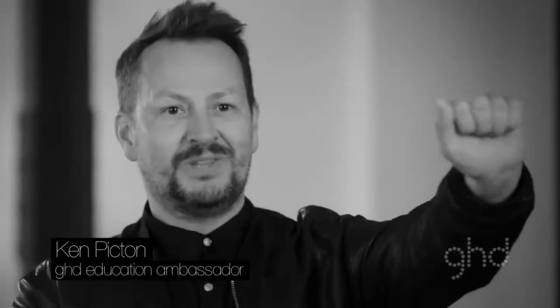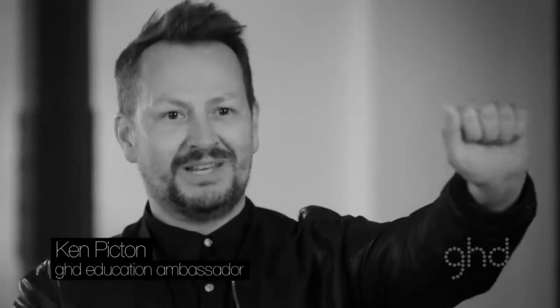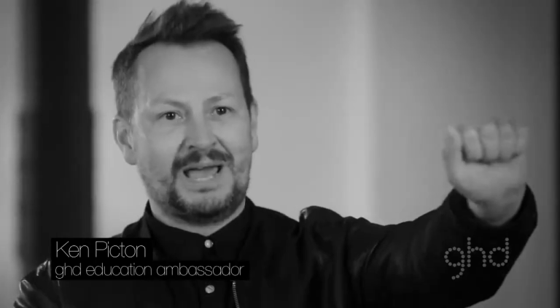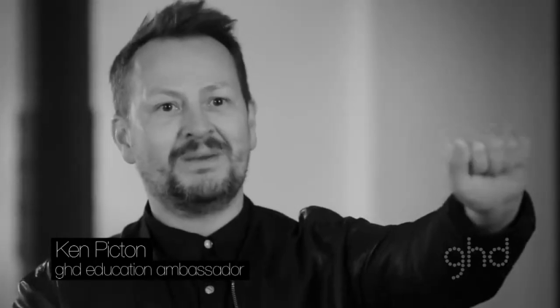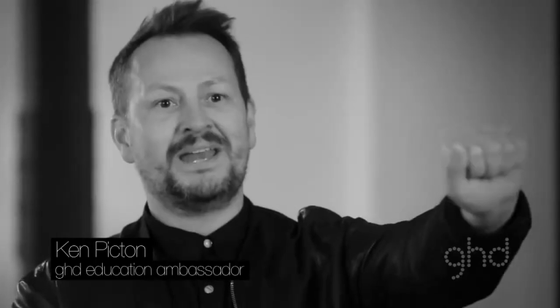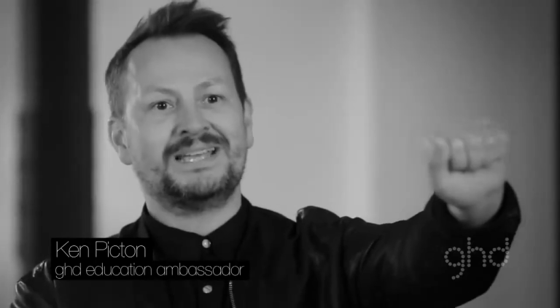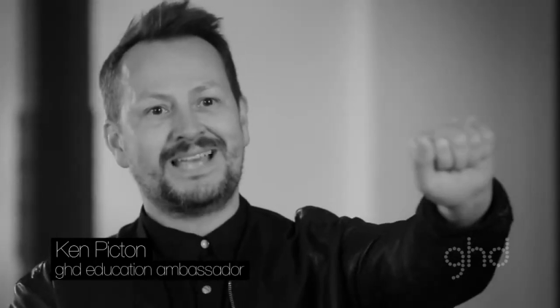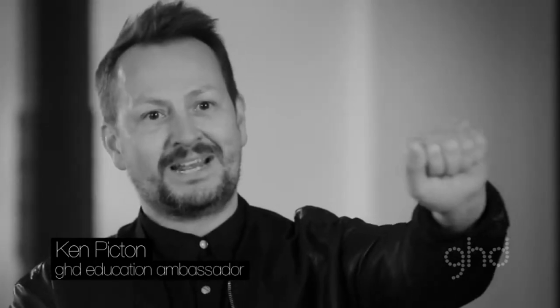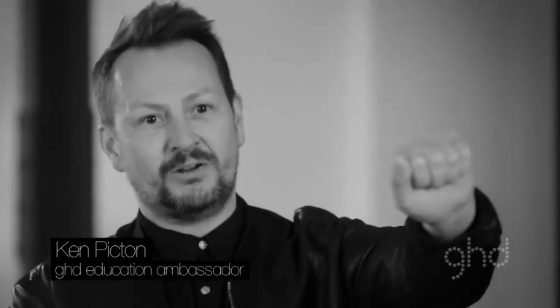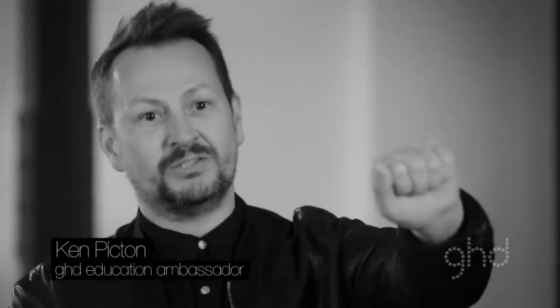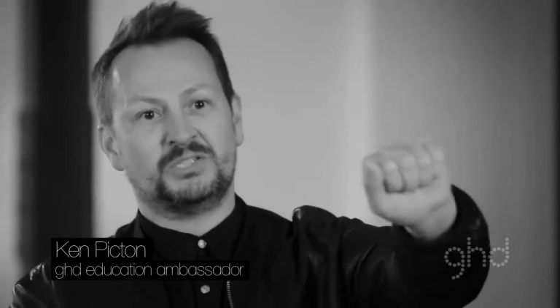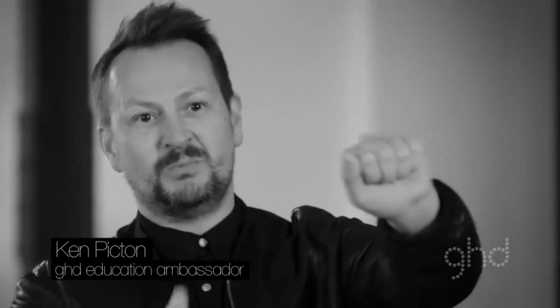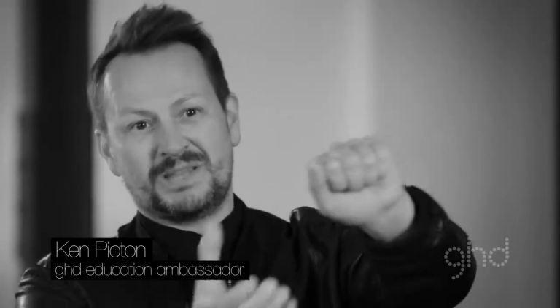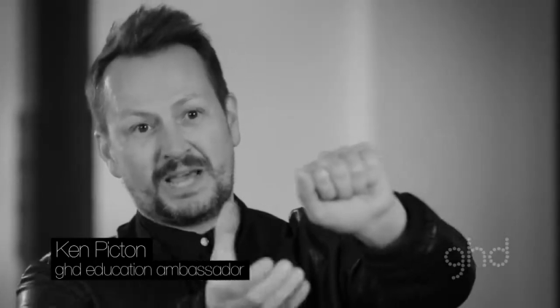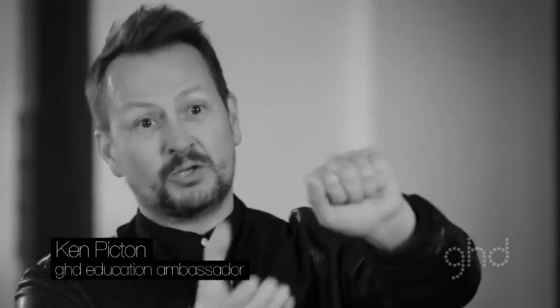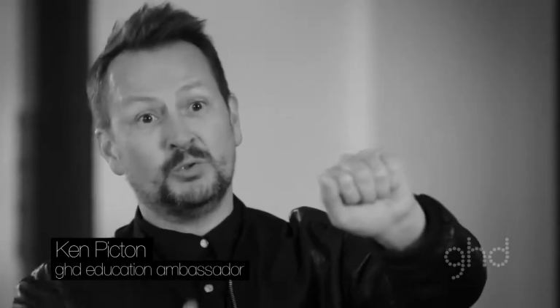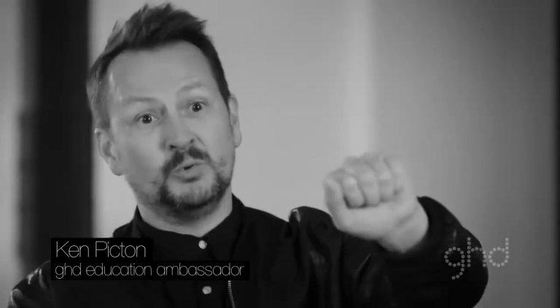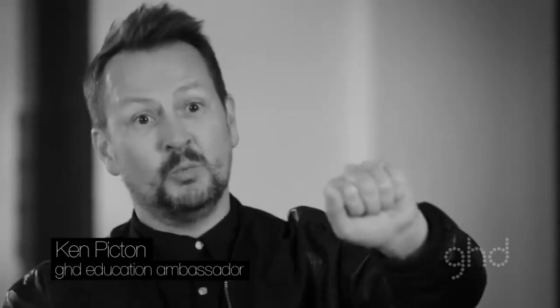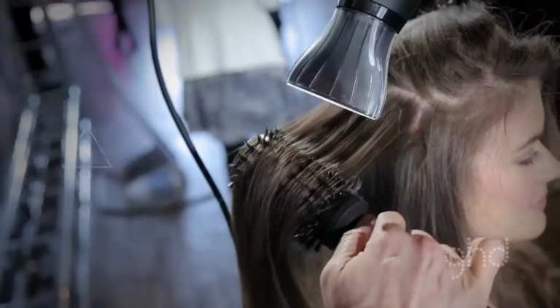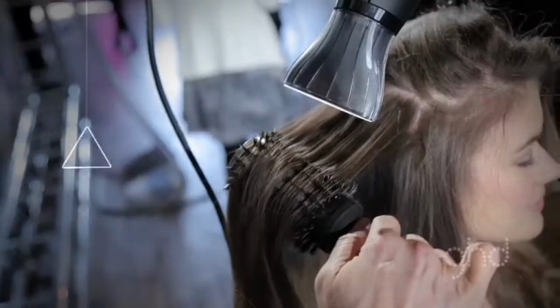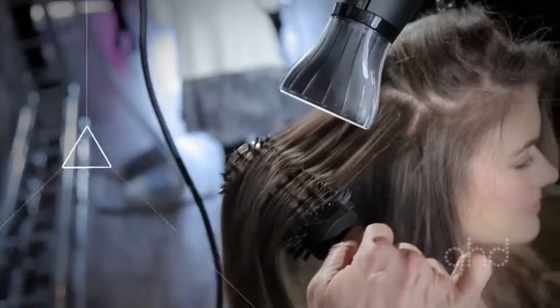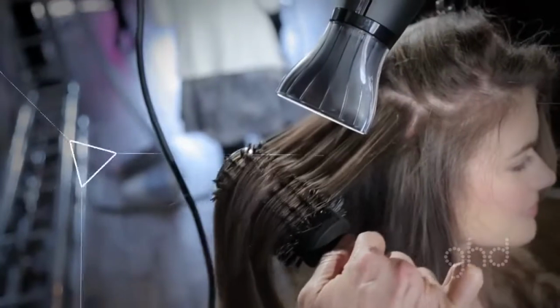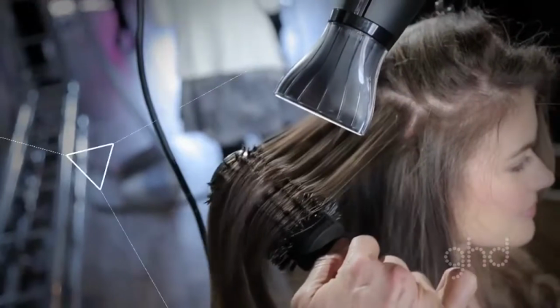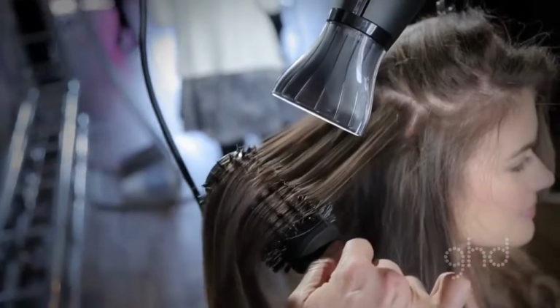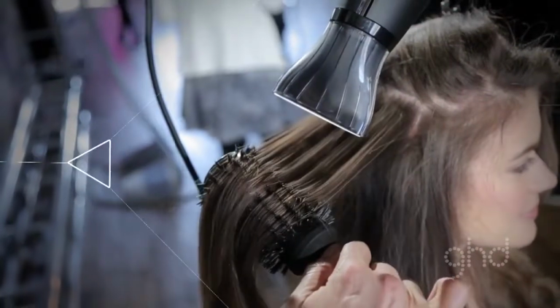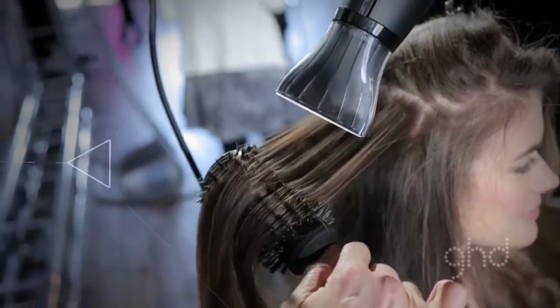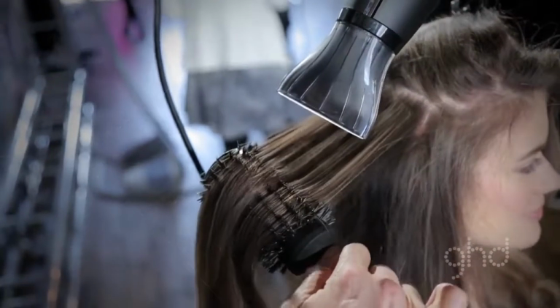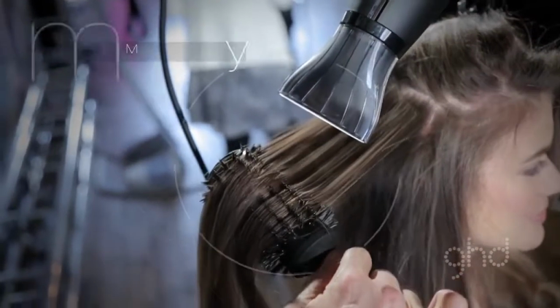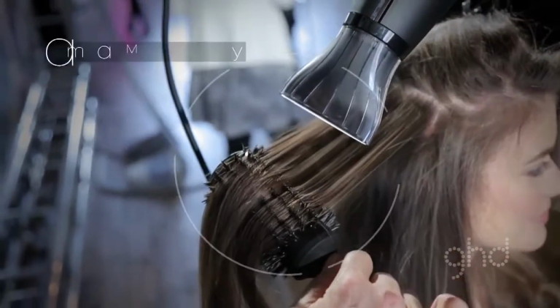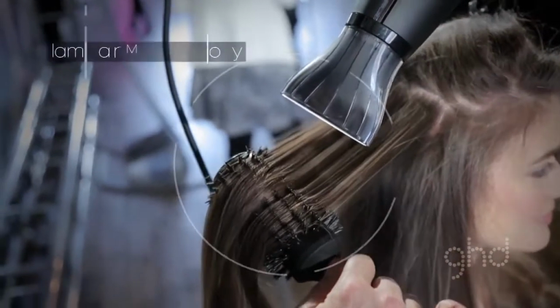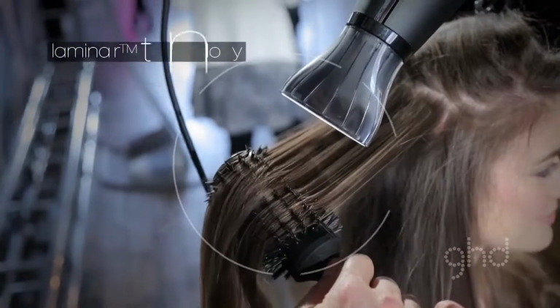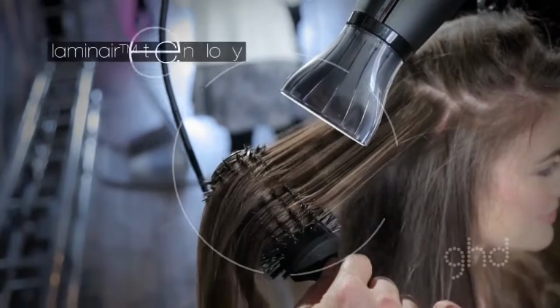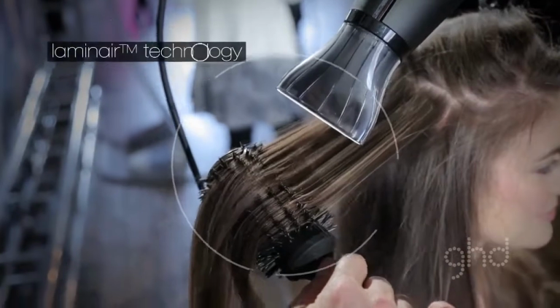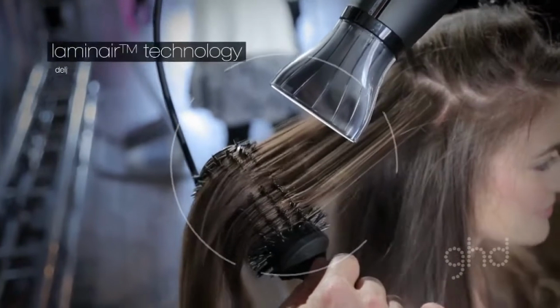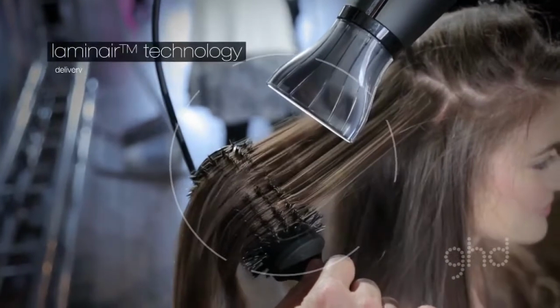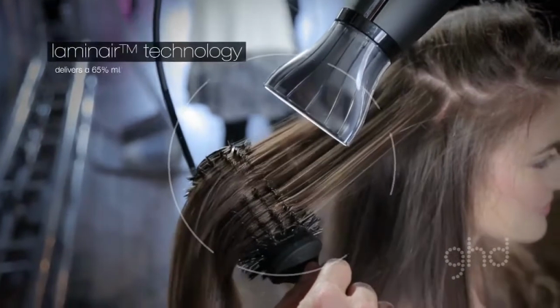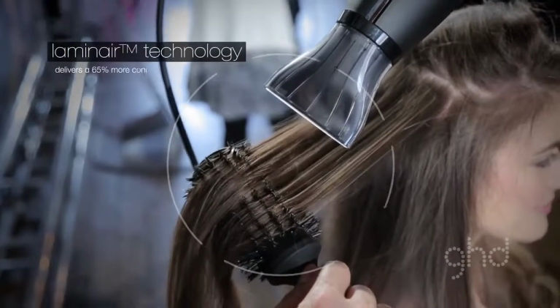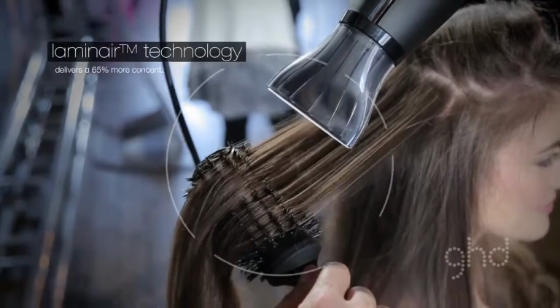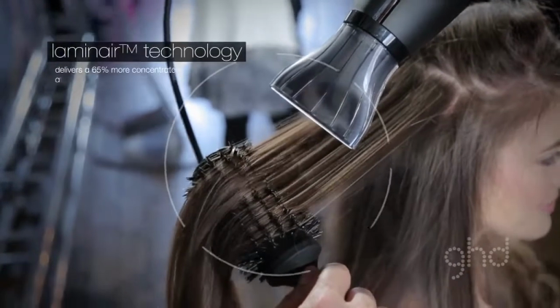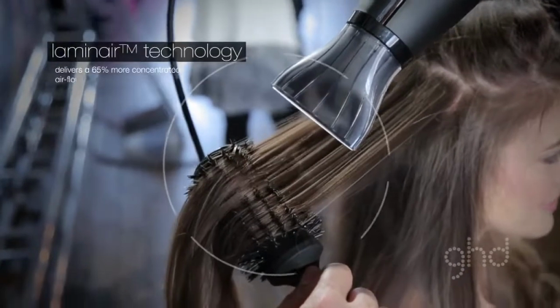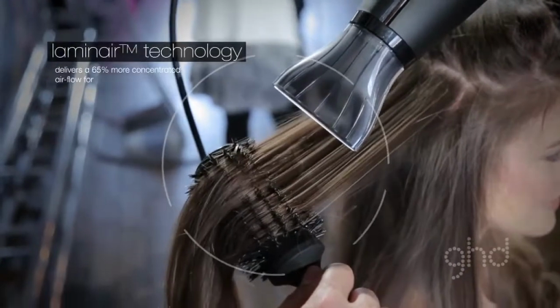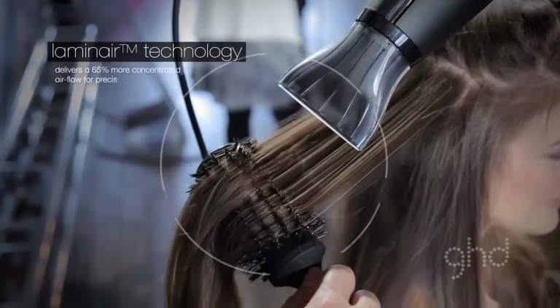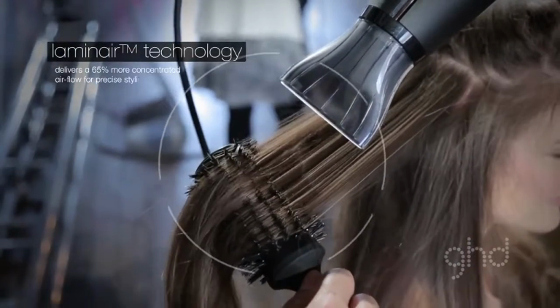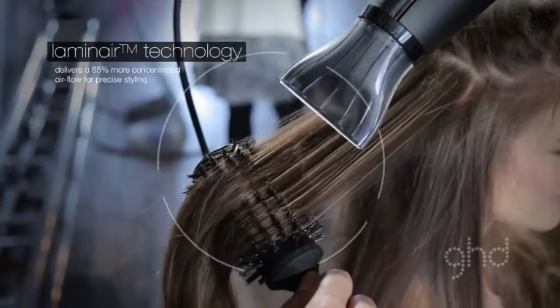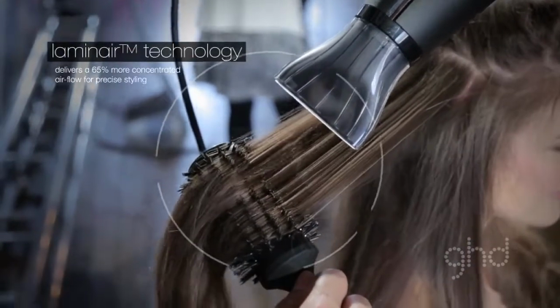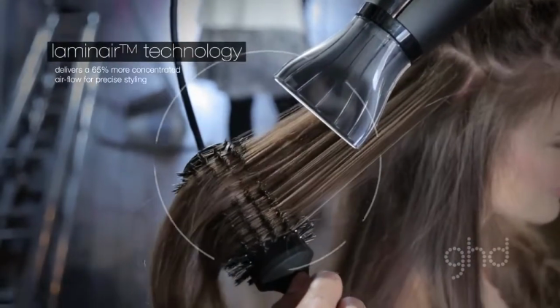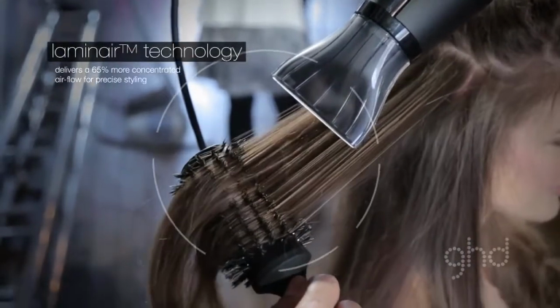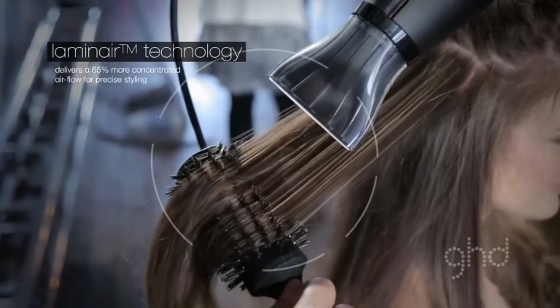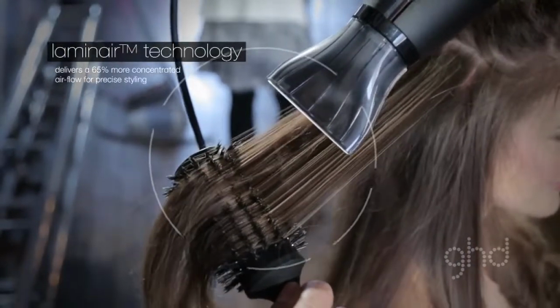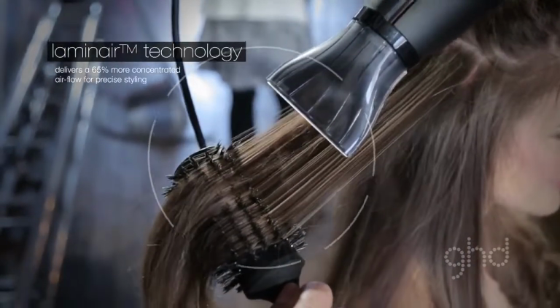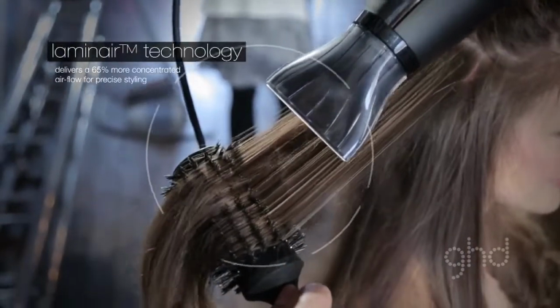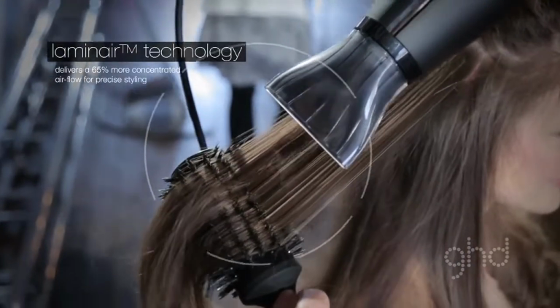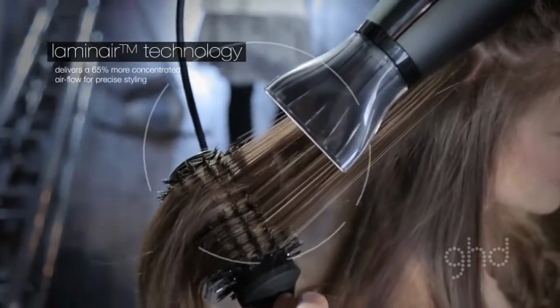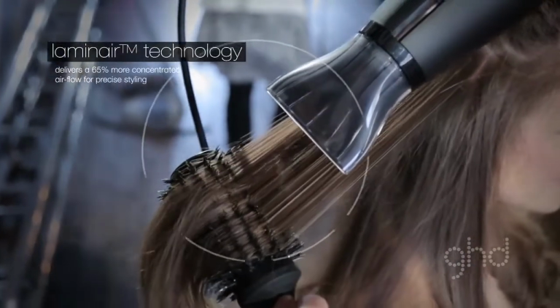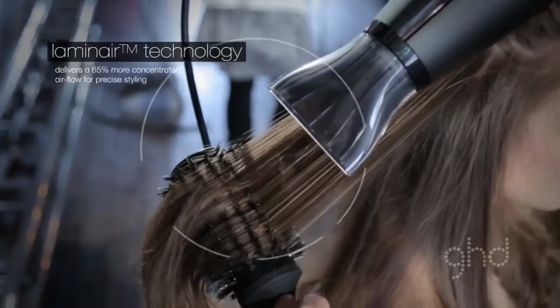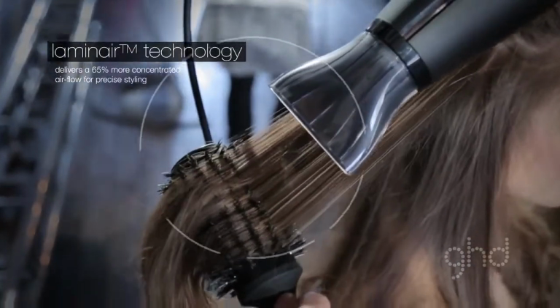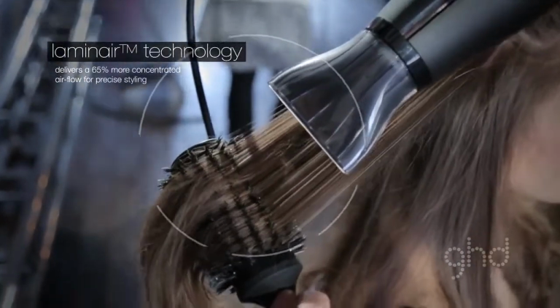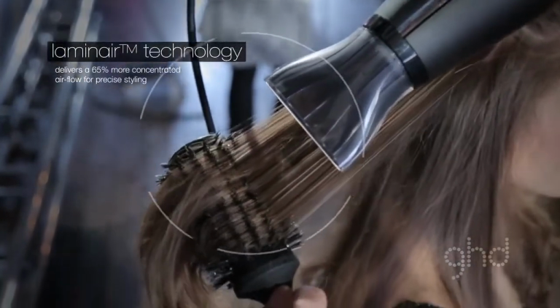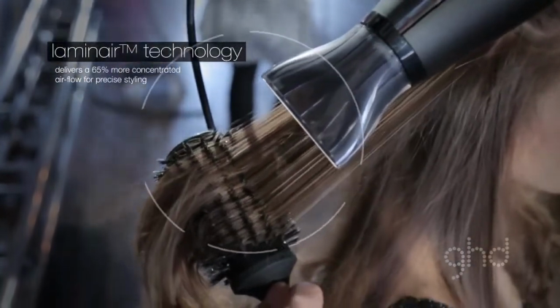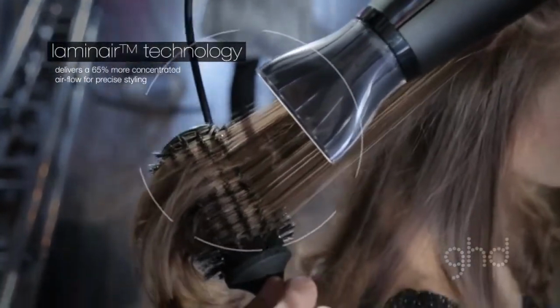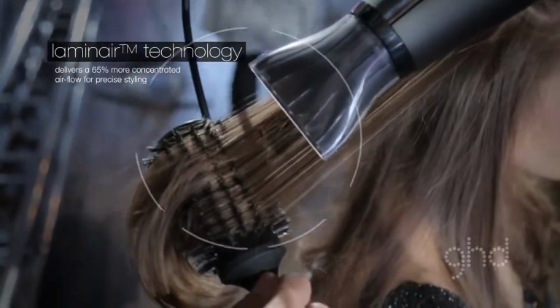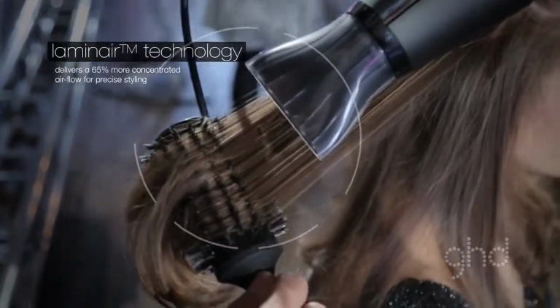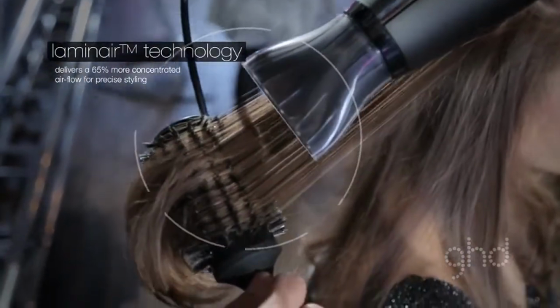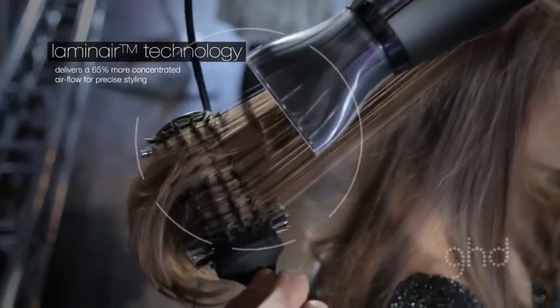The Lamin Air technology with that cool wall allows you to be so specific on the hair that it dries it almost instantly.